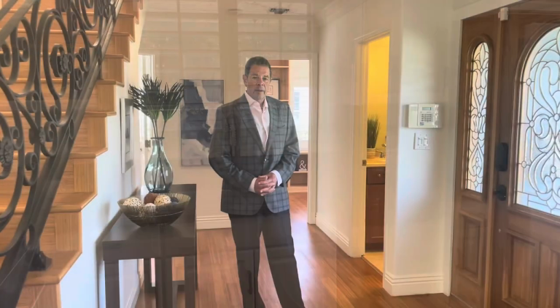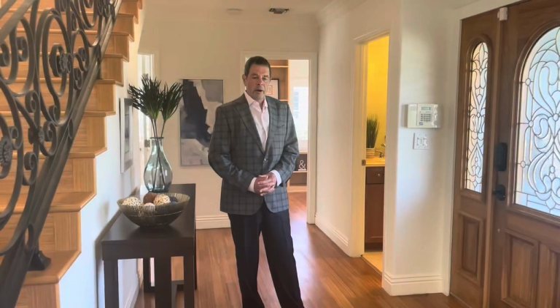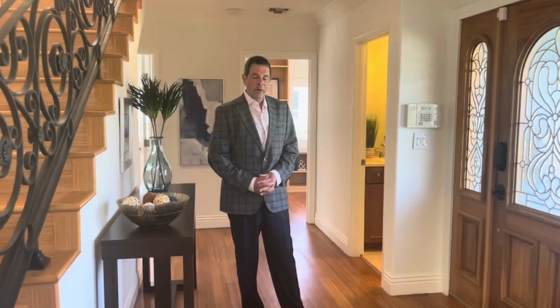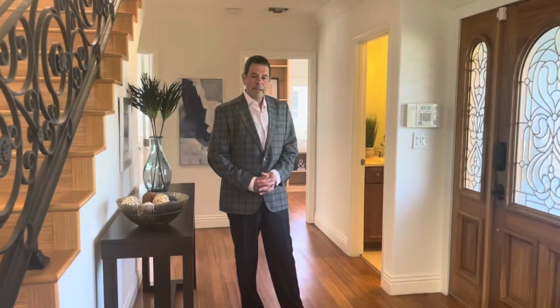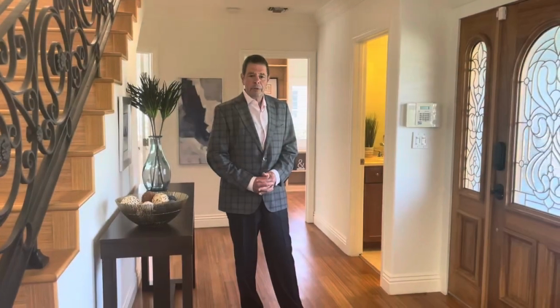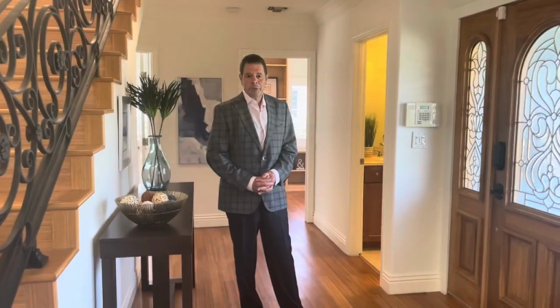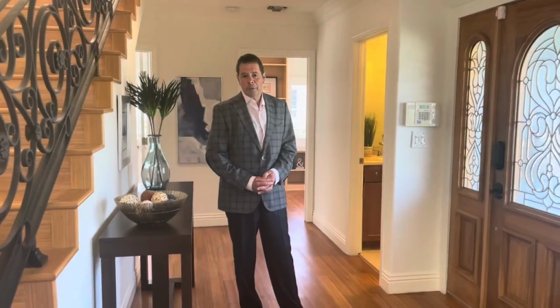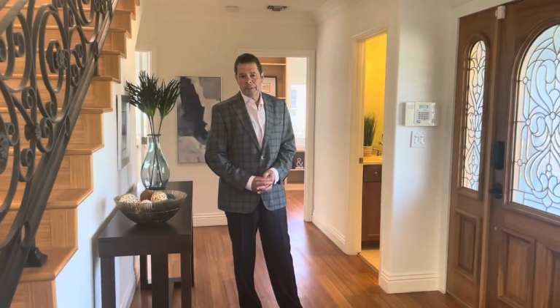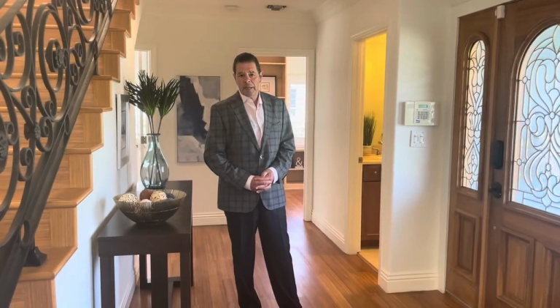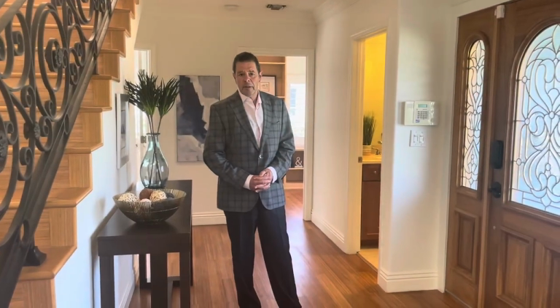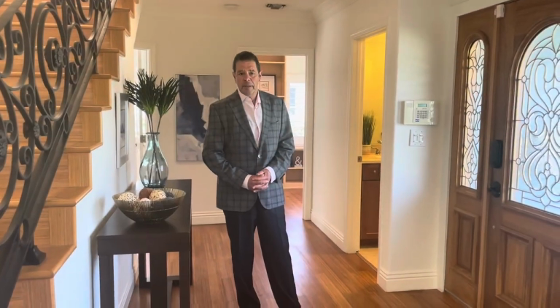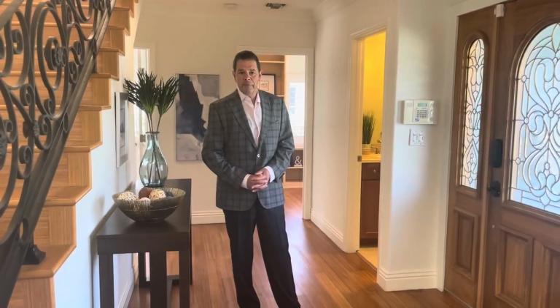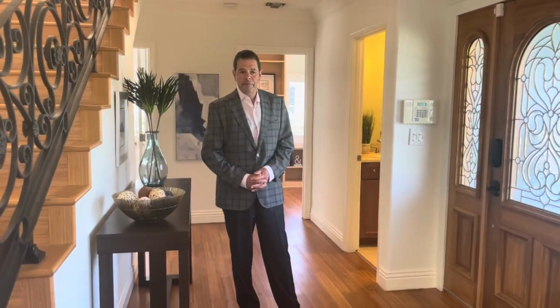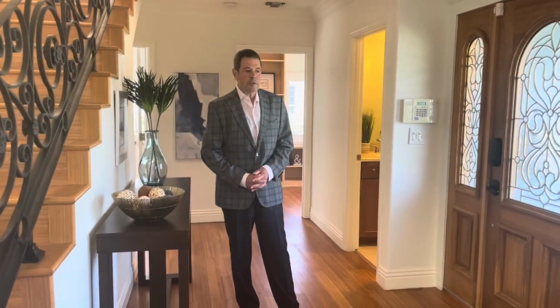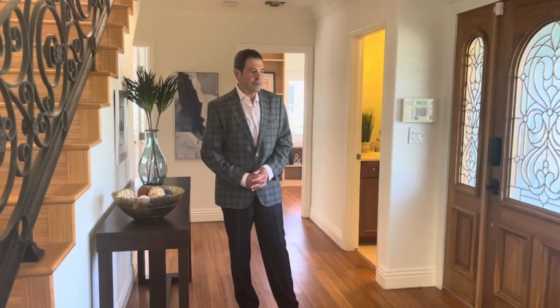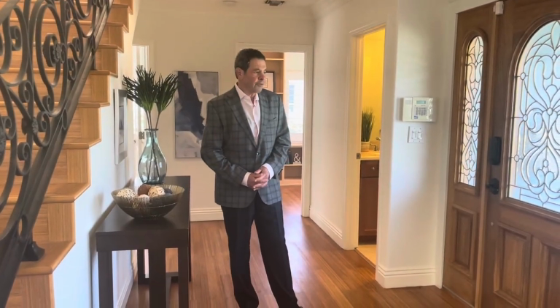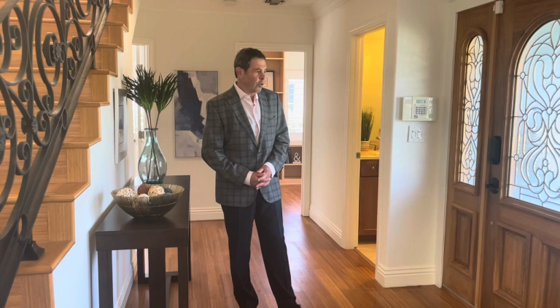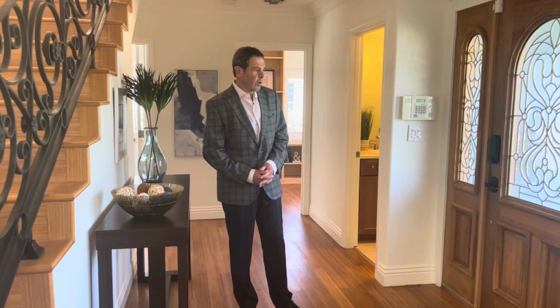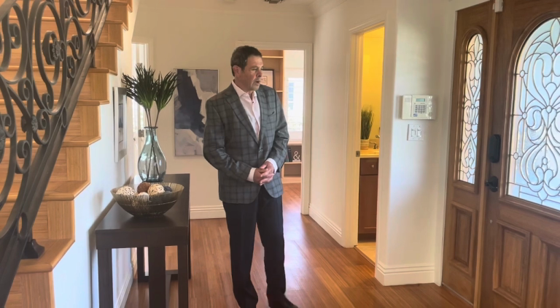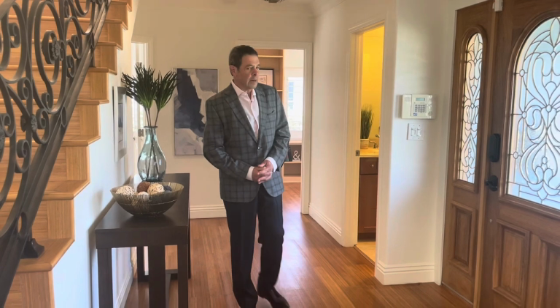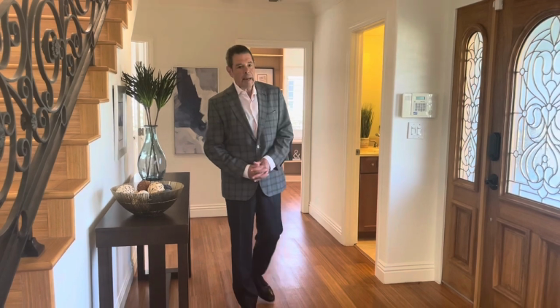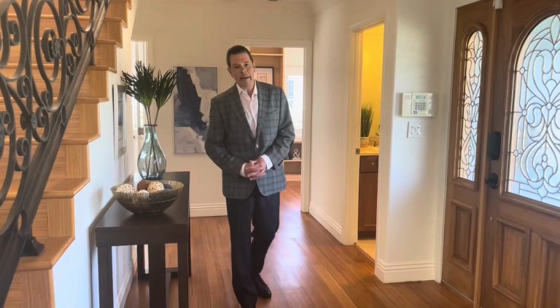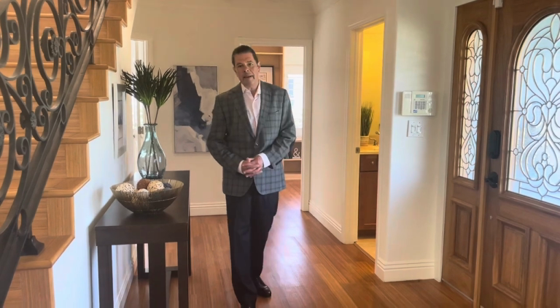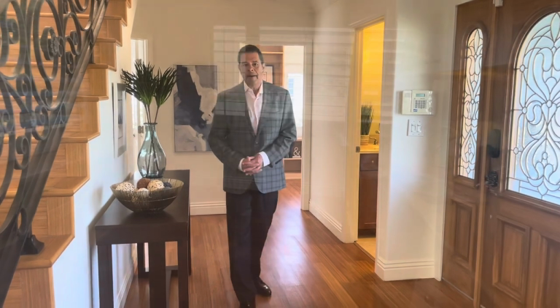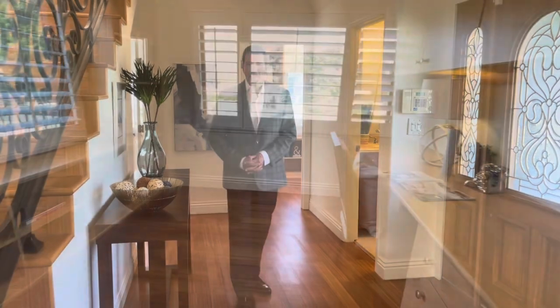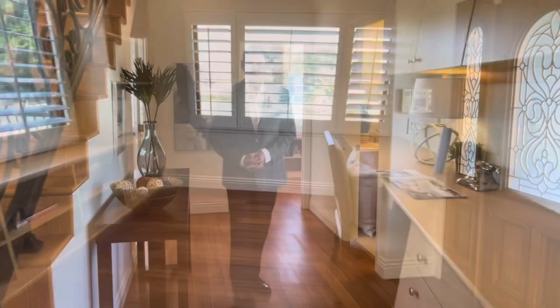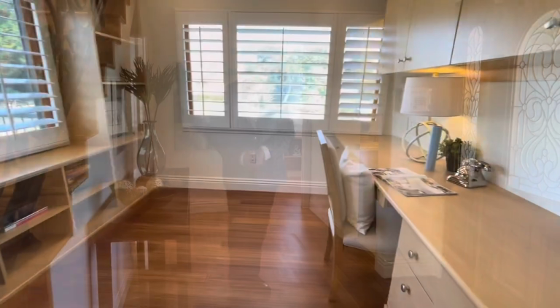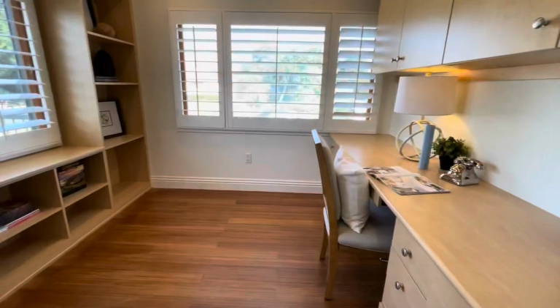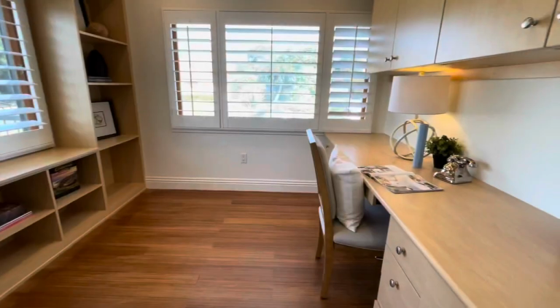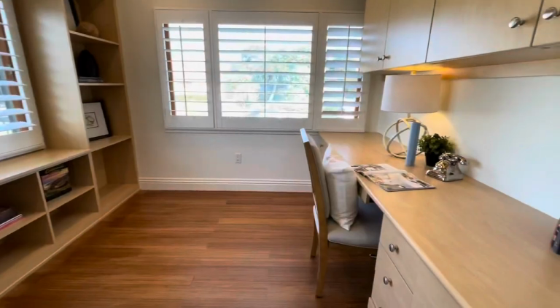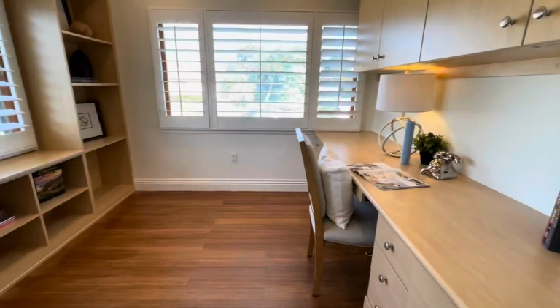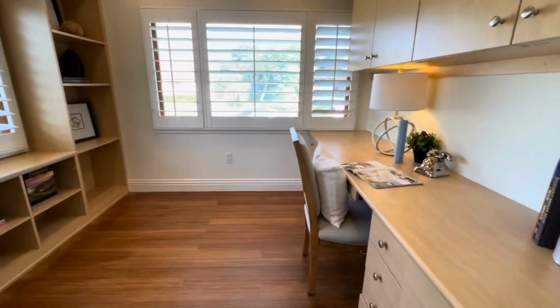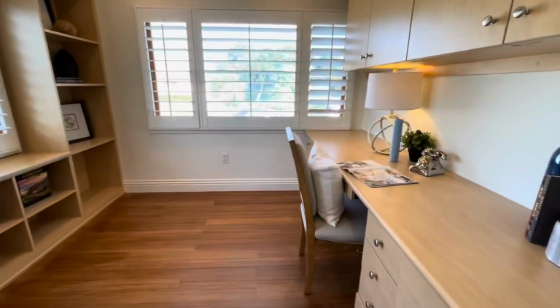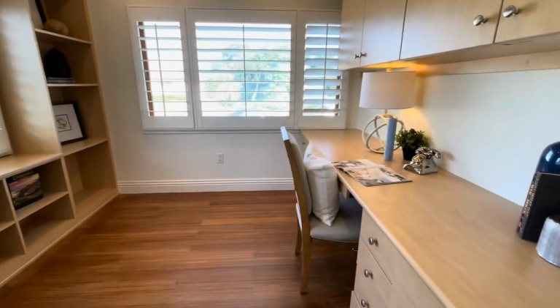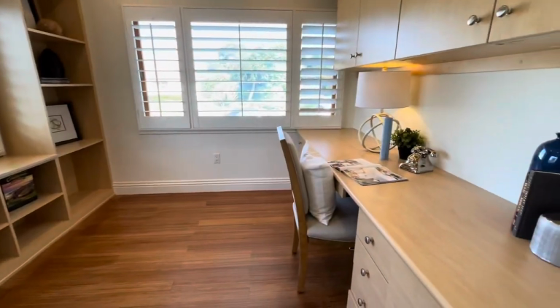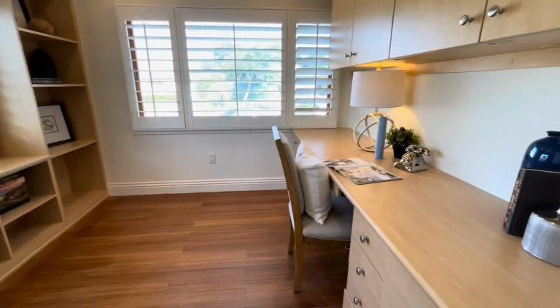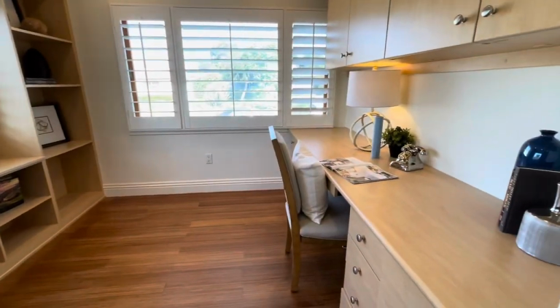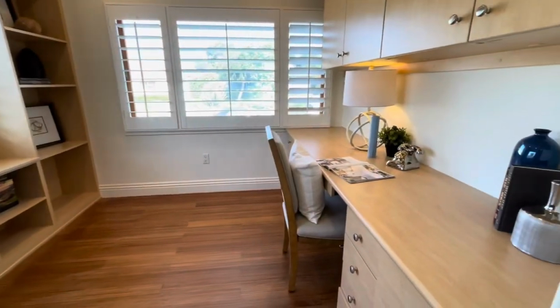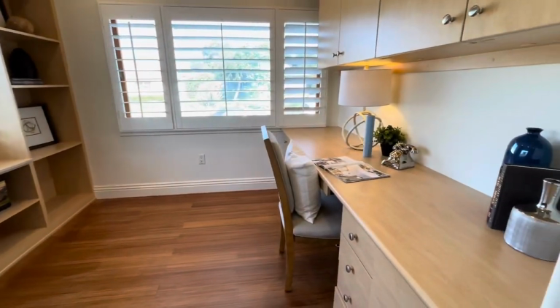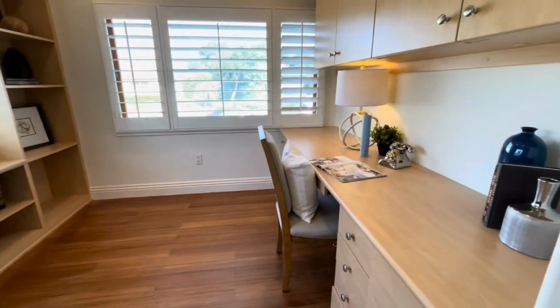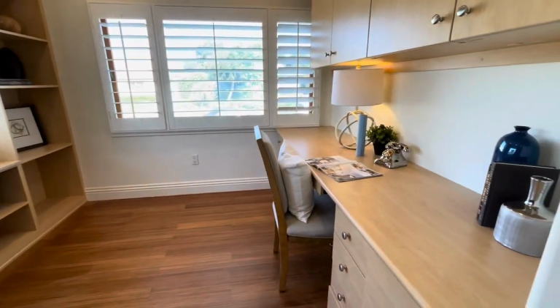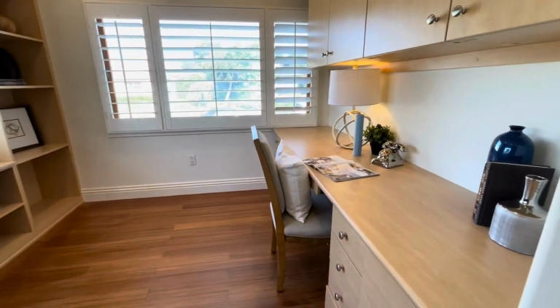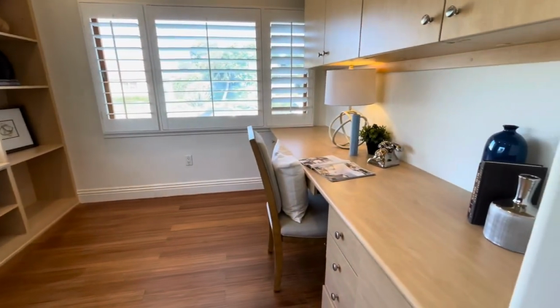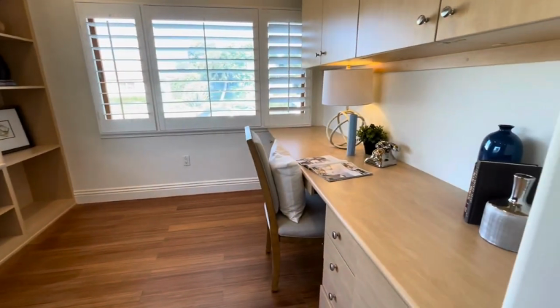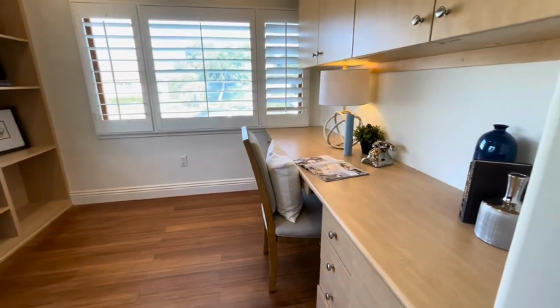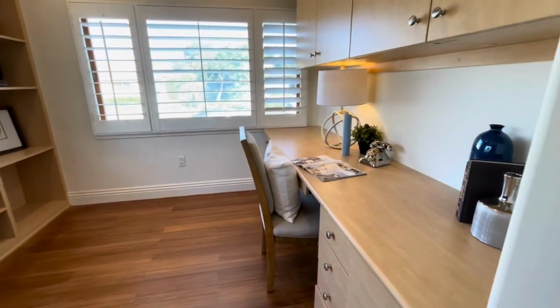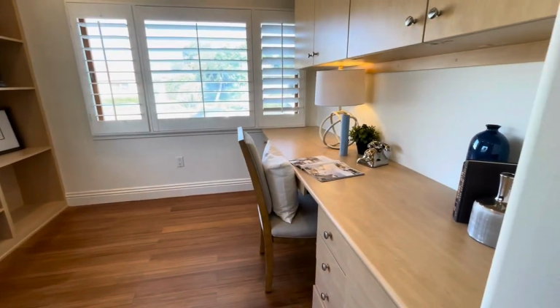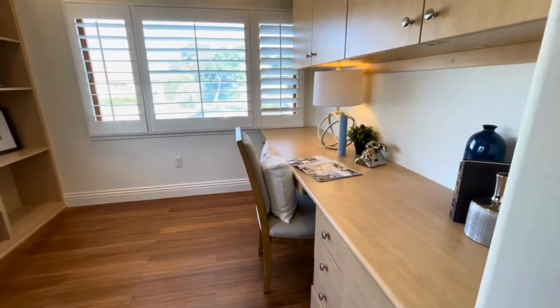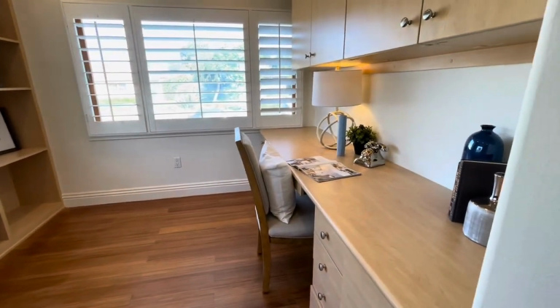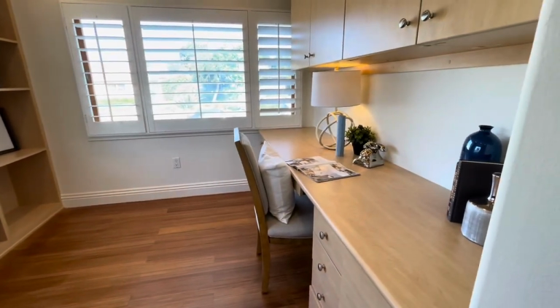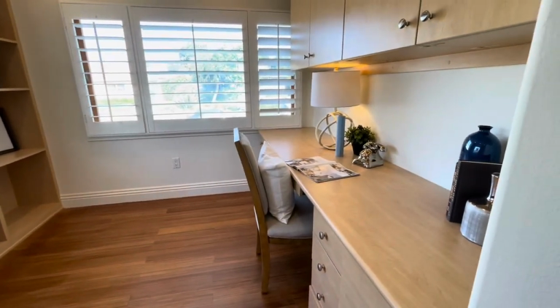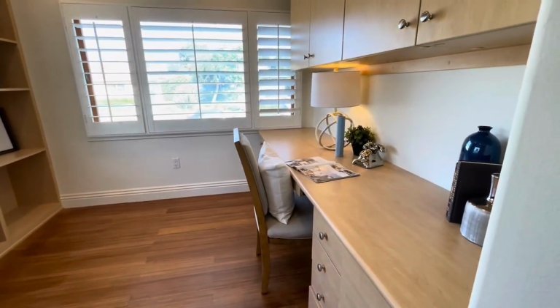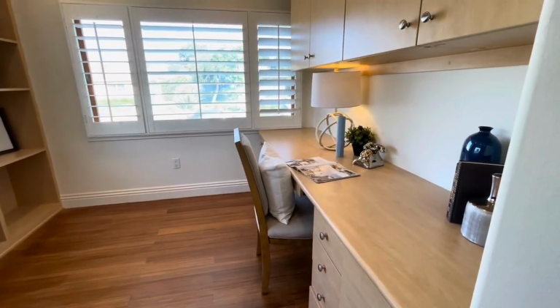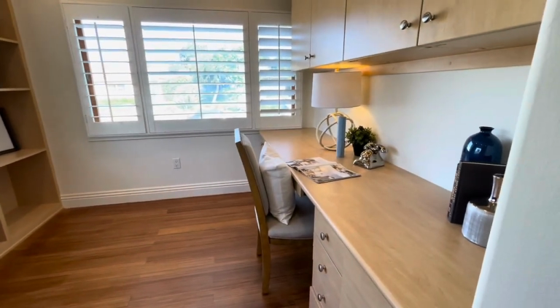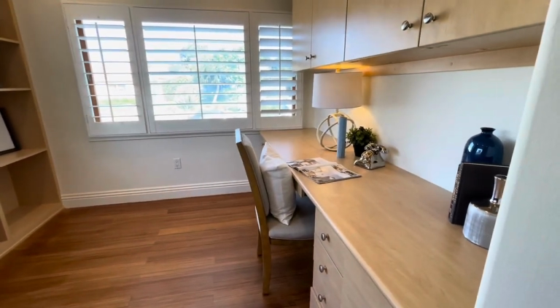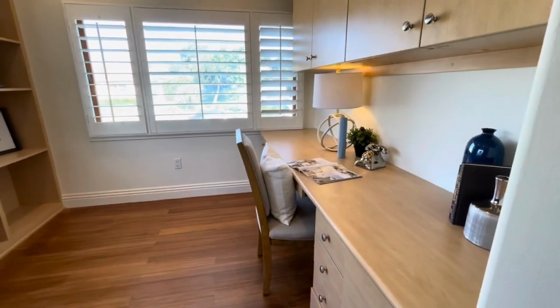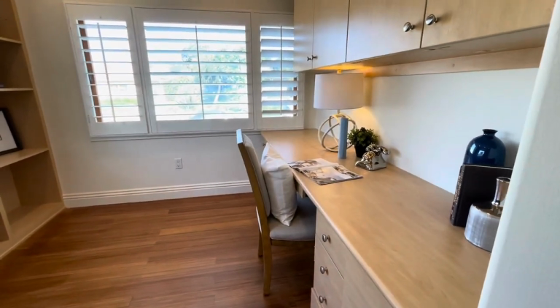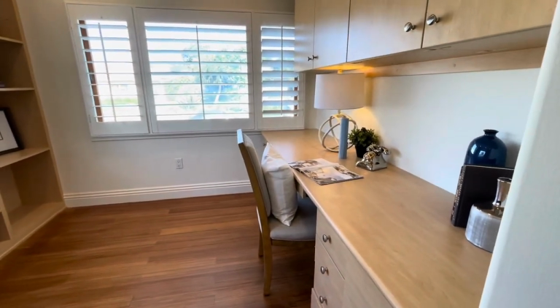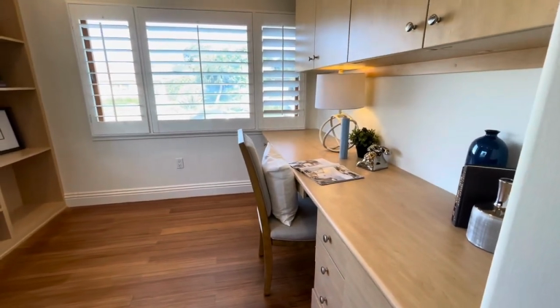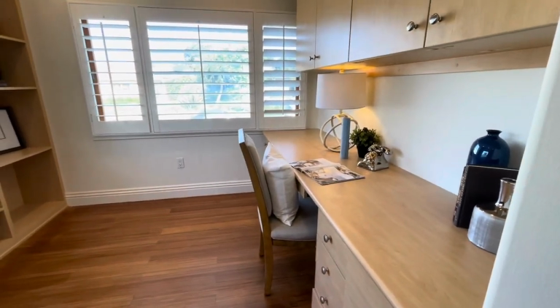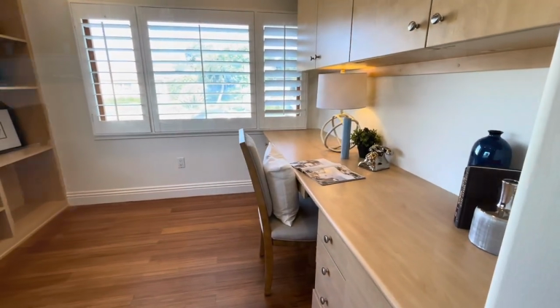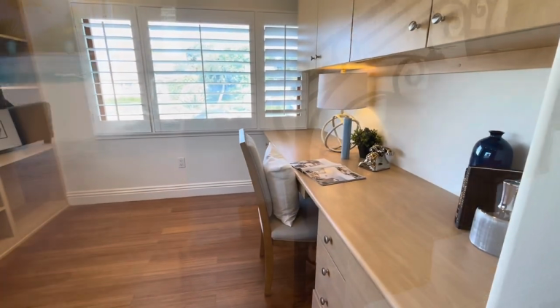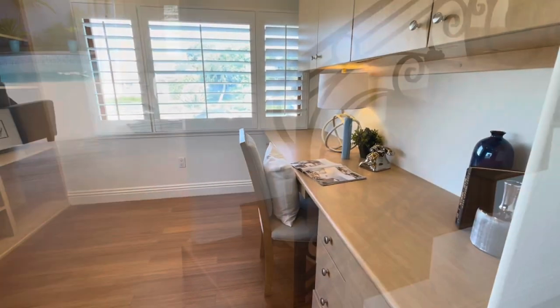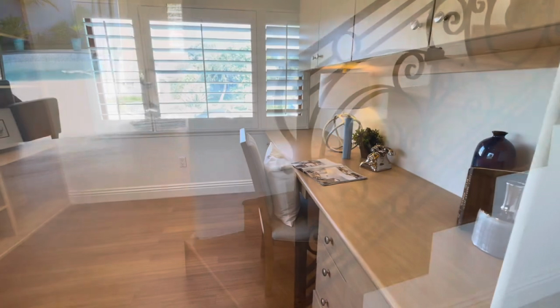So we're still on the first floor. We have two bedrooms down here — one of them is currently set up as an office.